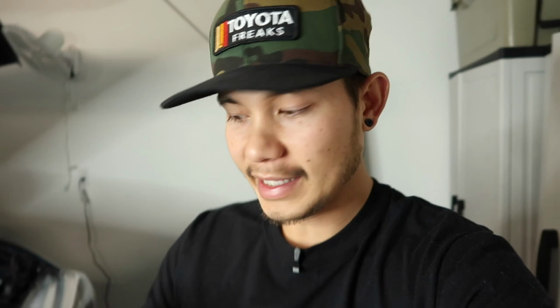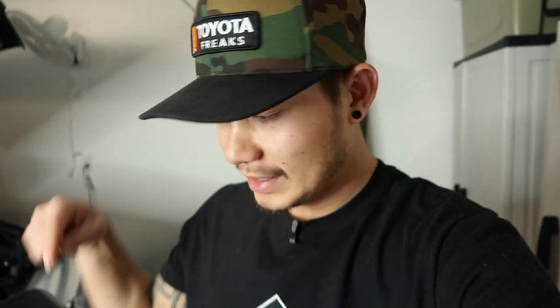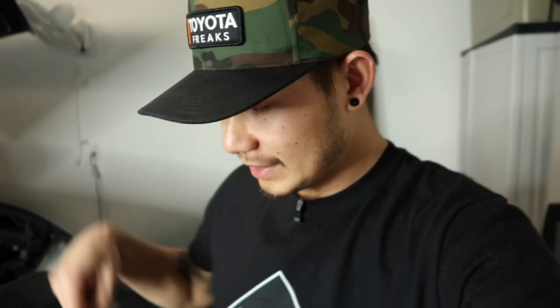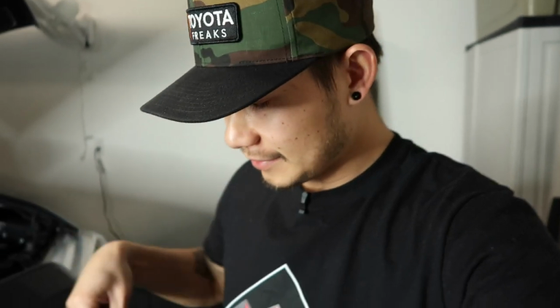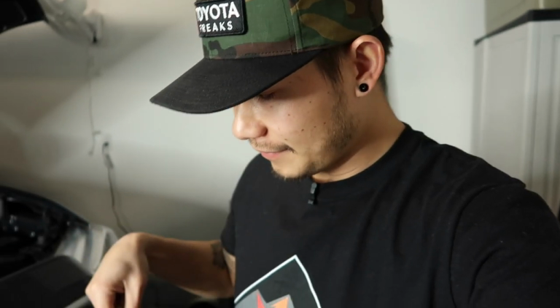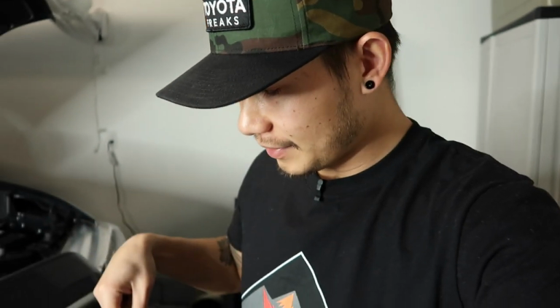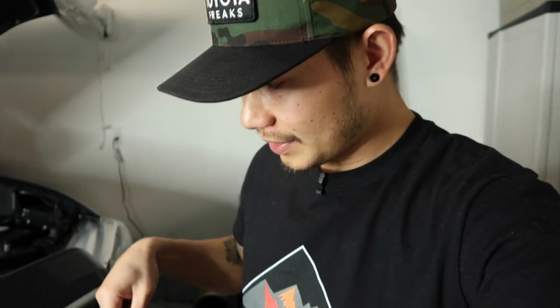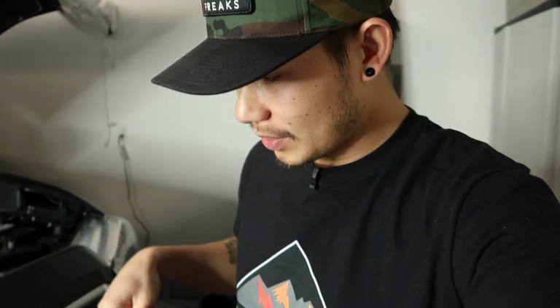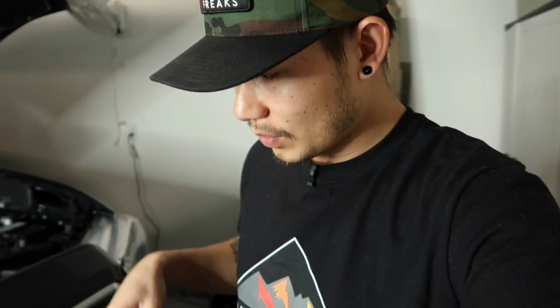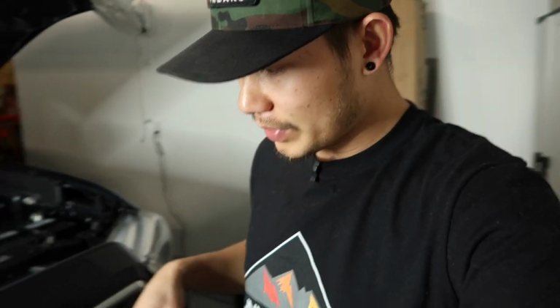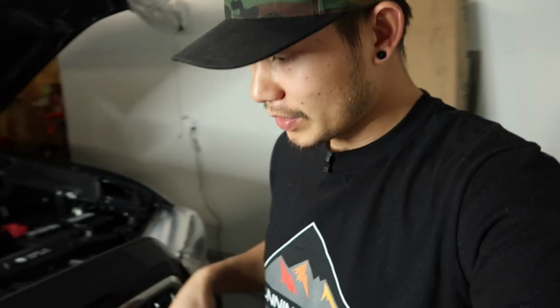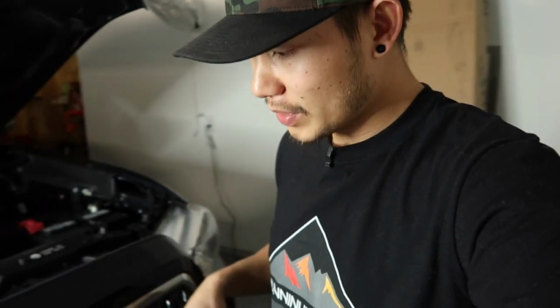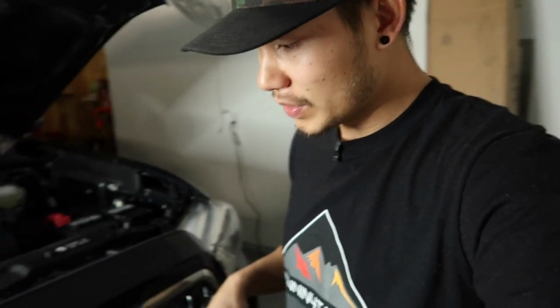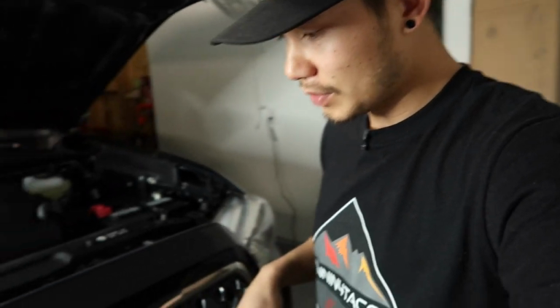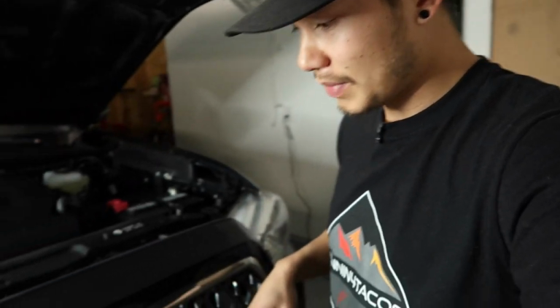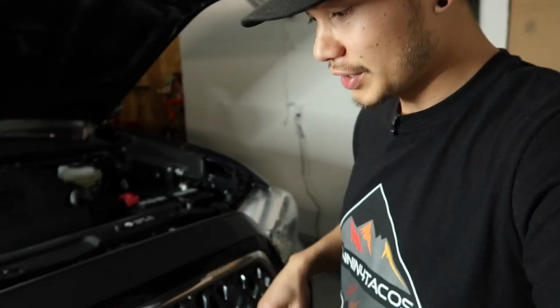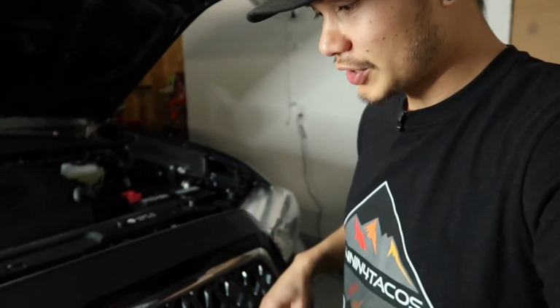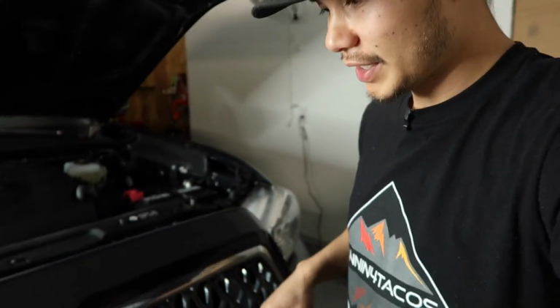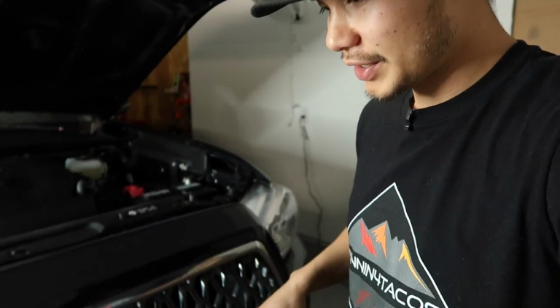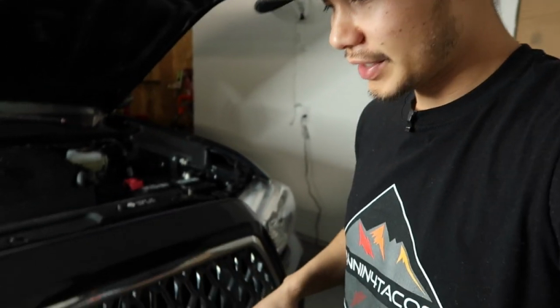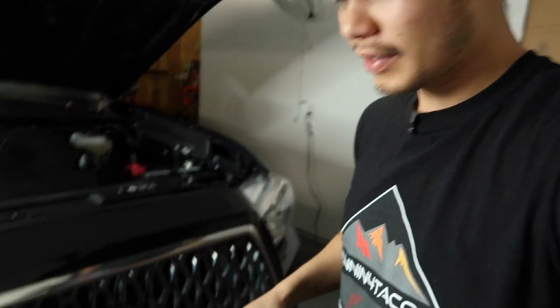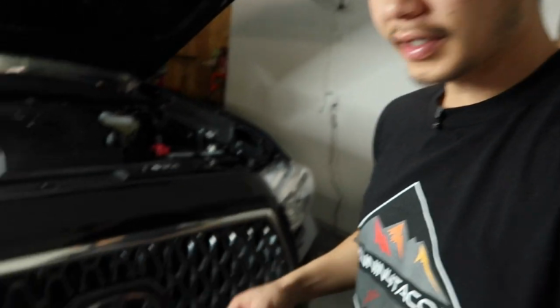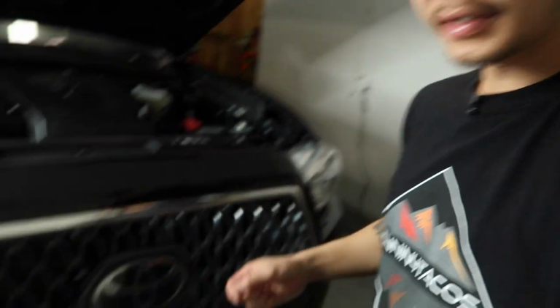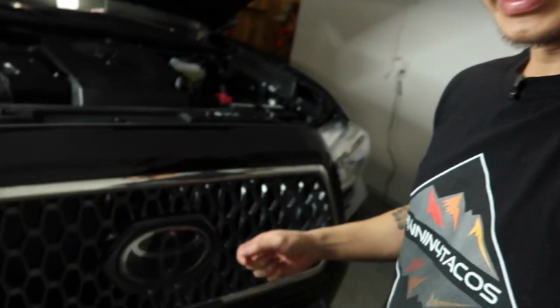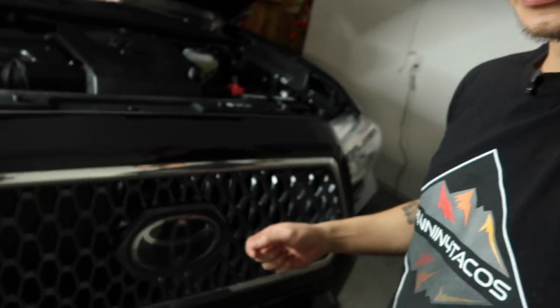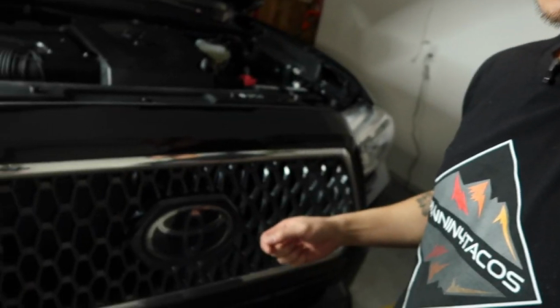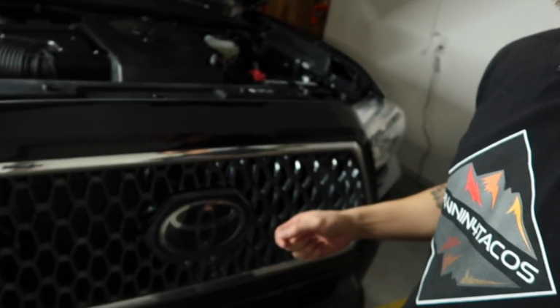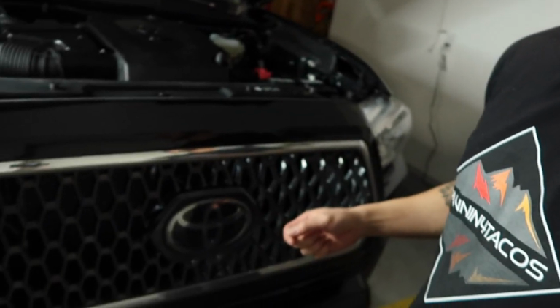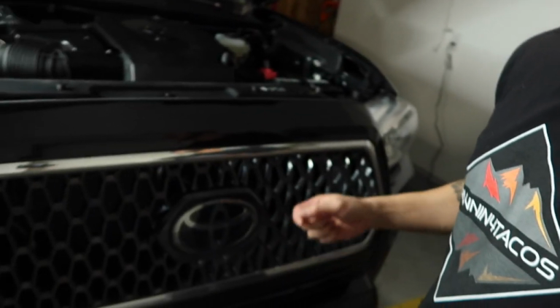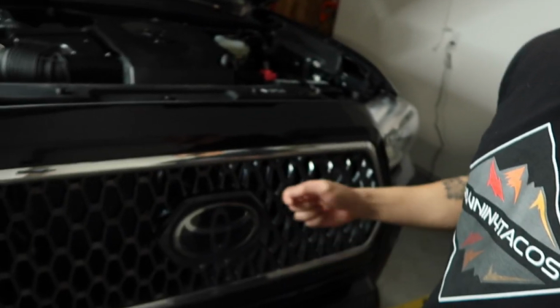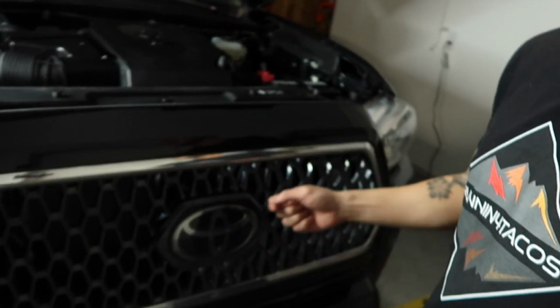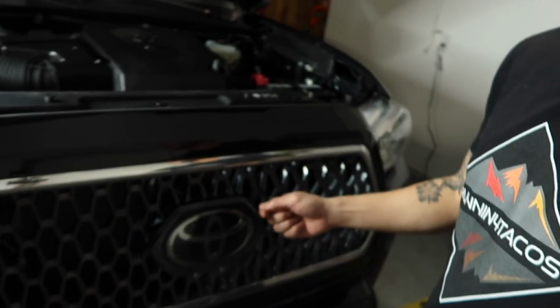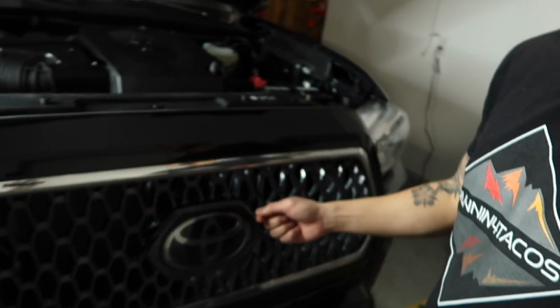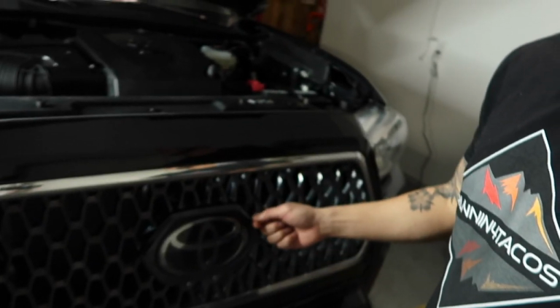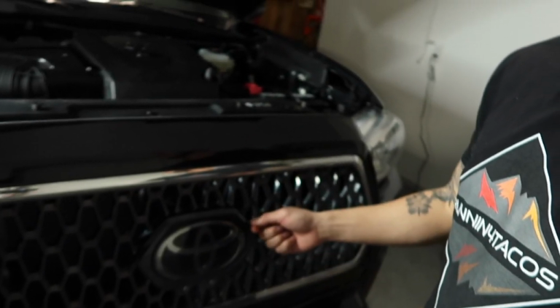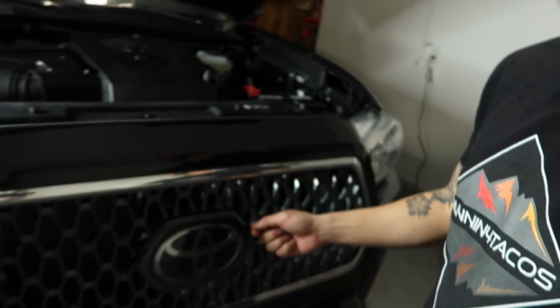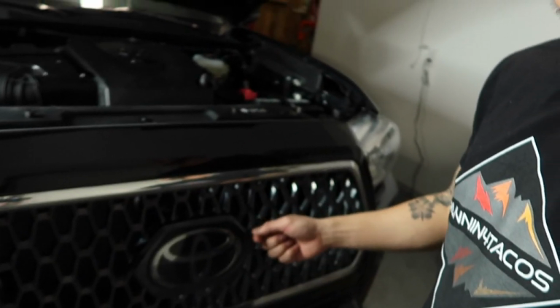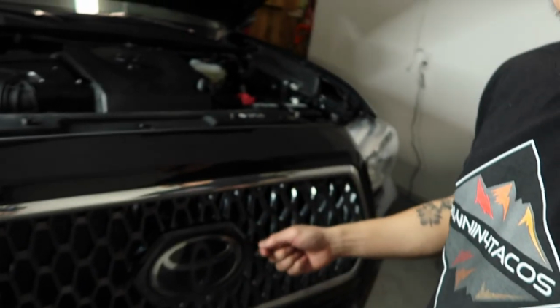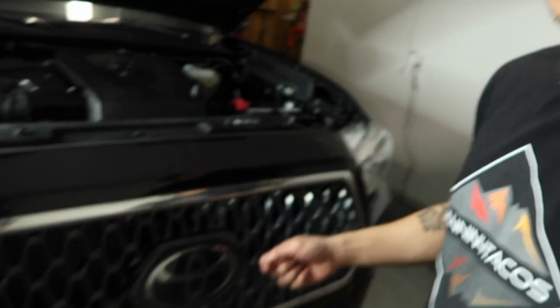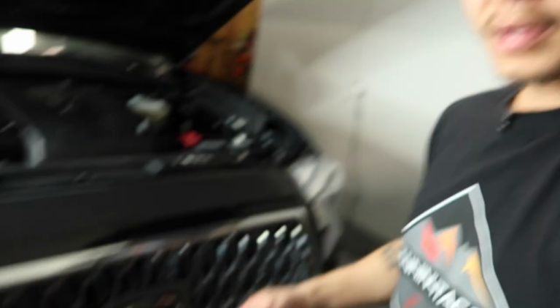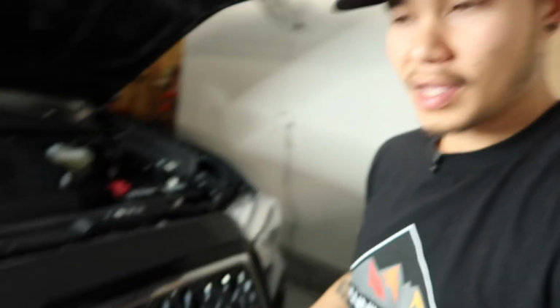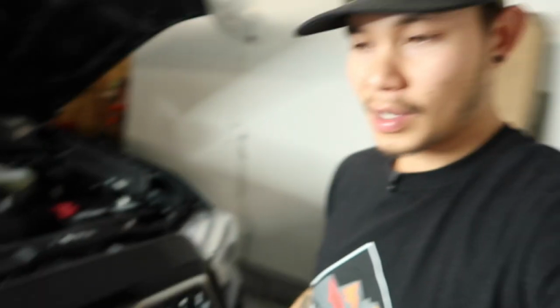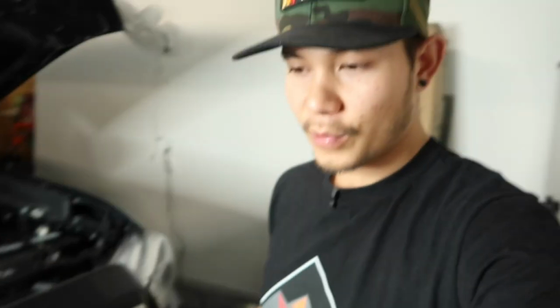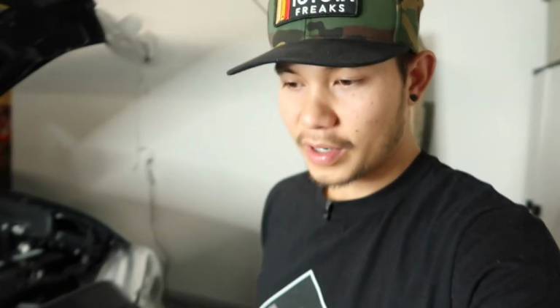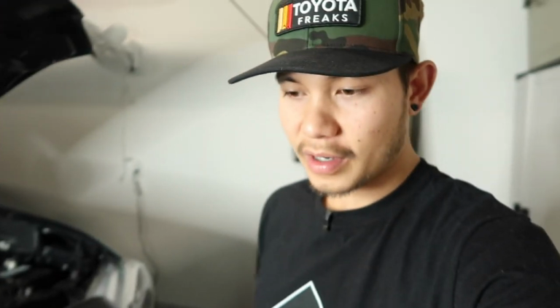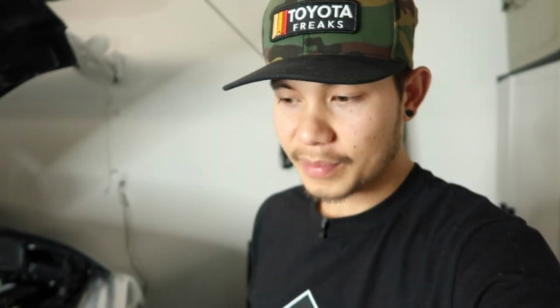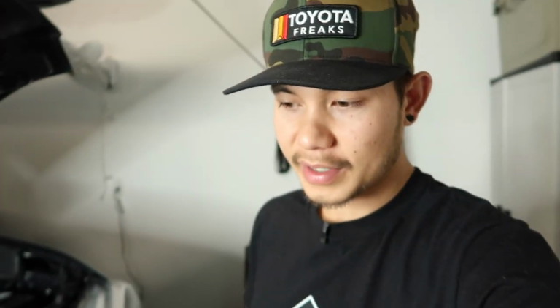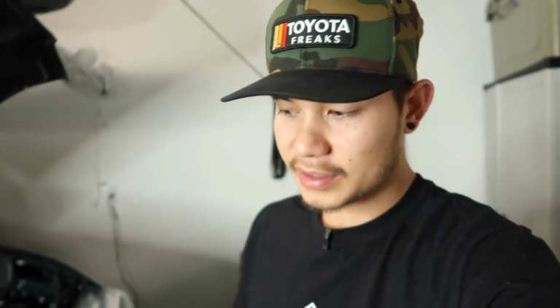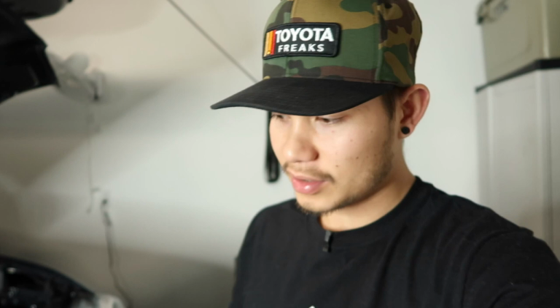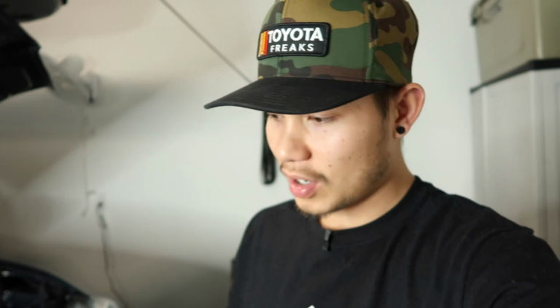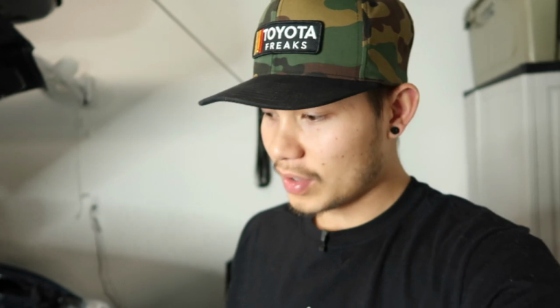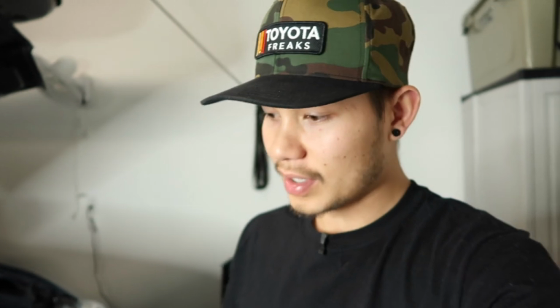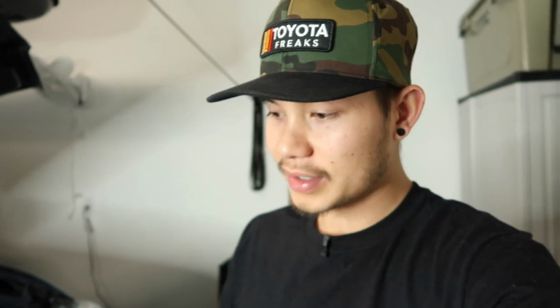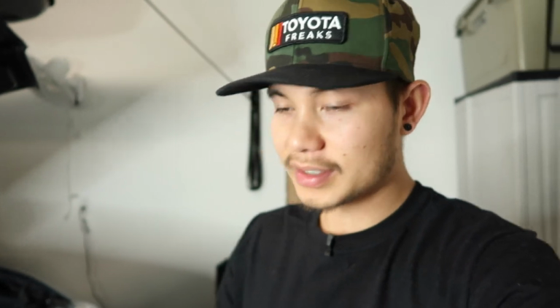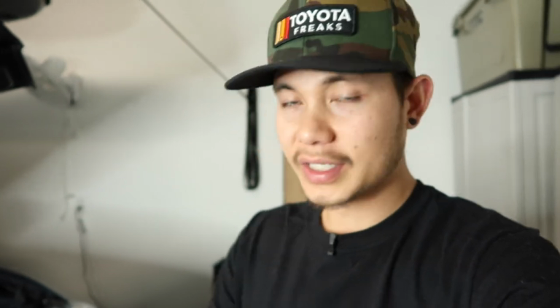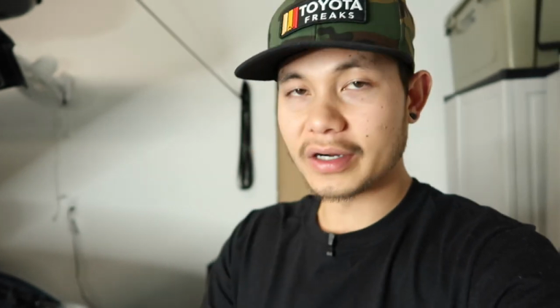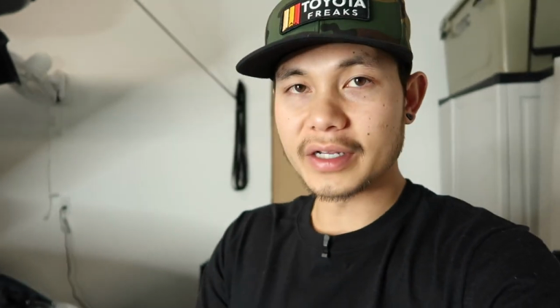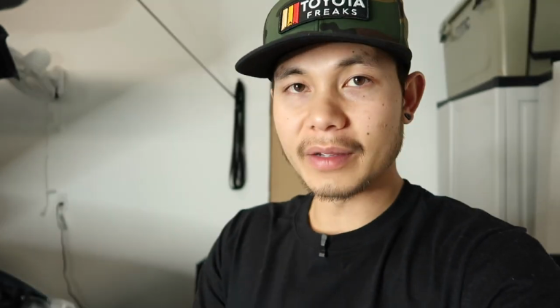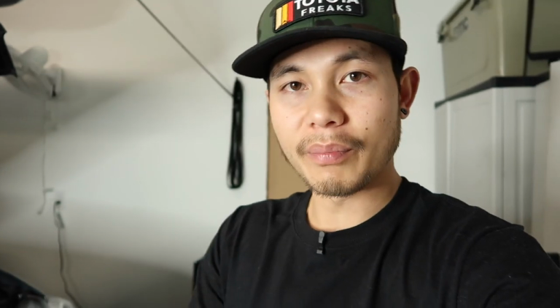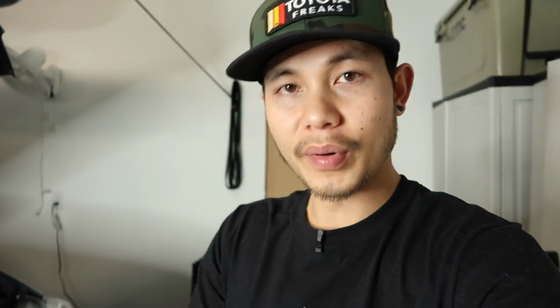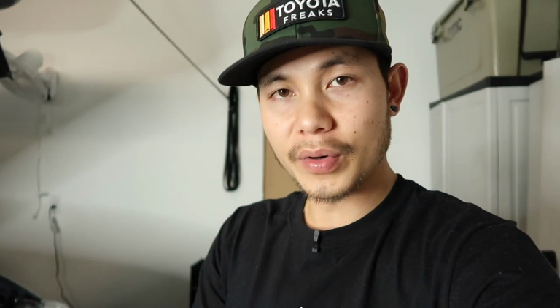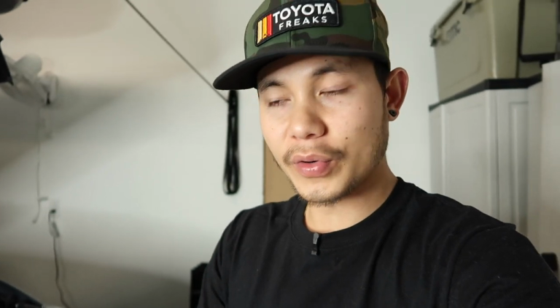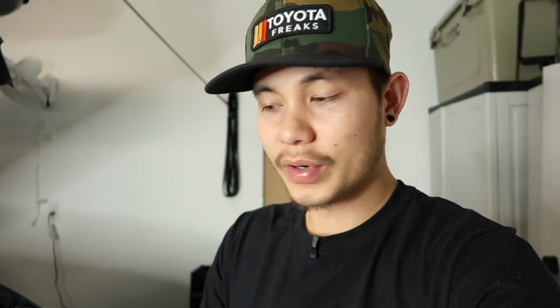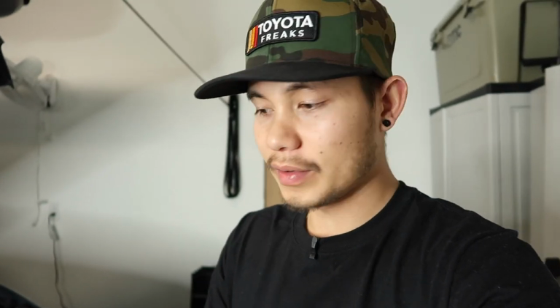In this video, we are going to be changing out the TRD Off-Road grill and we are going to be installing the TRD Pro grill.